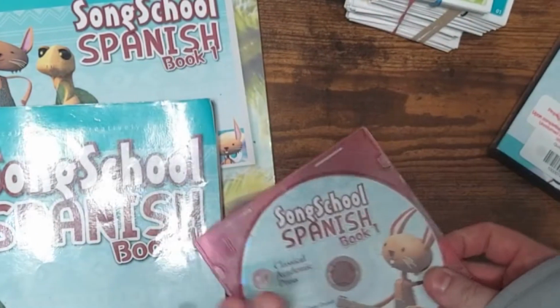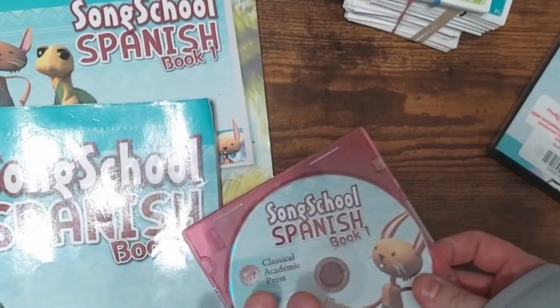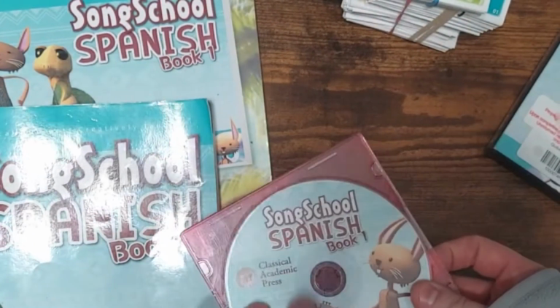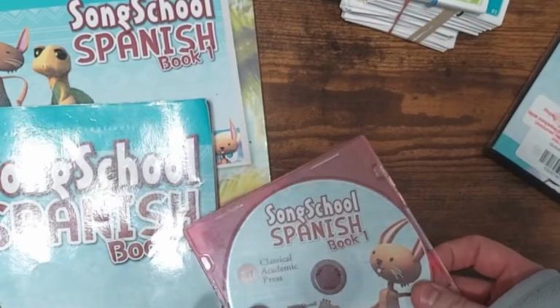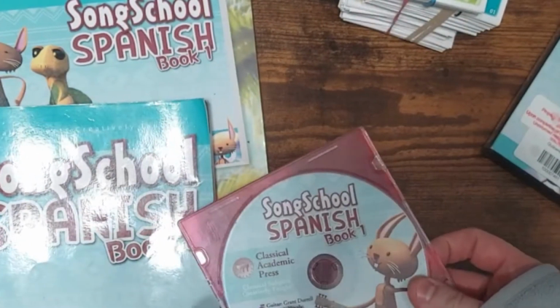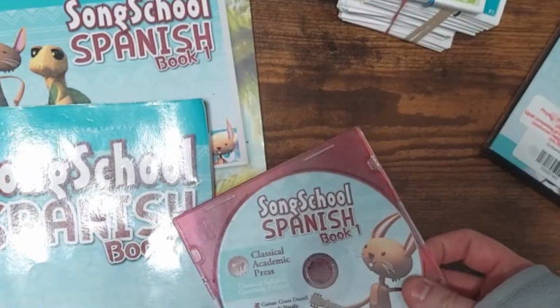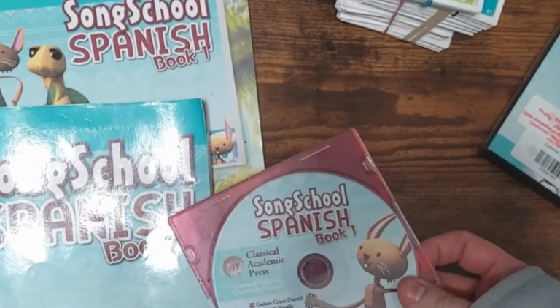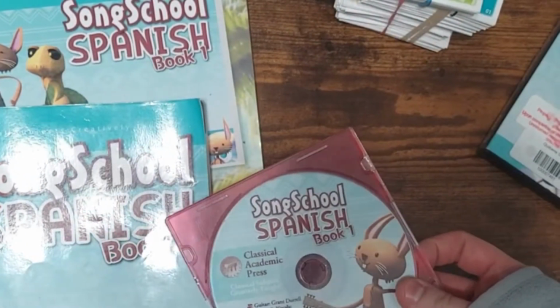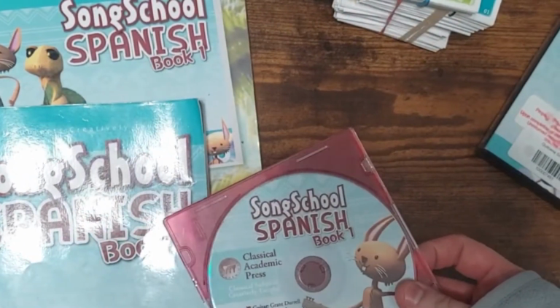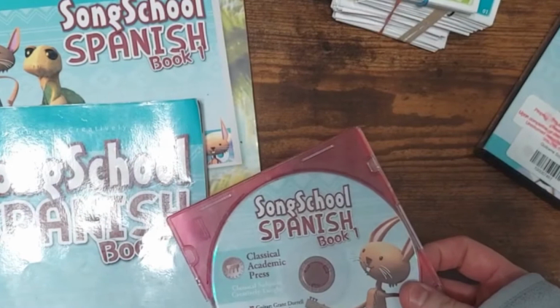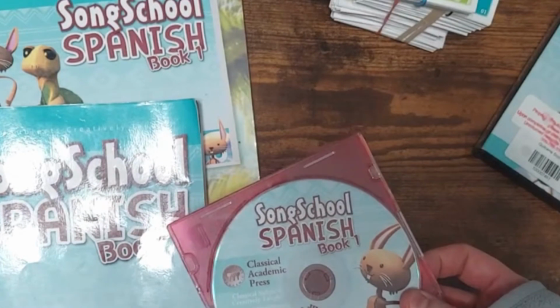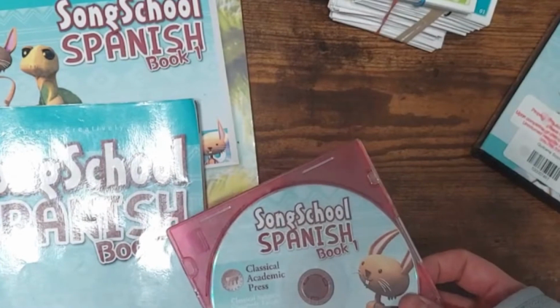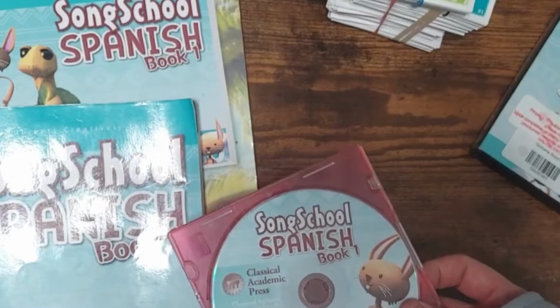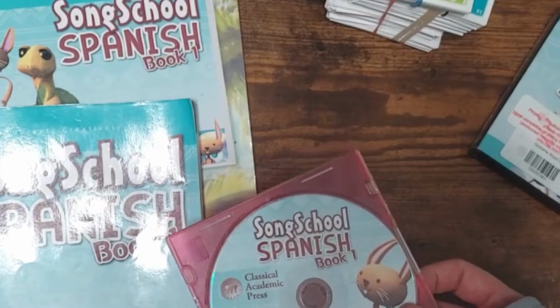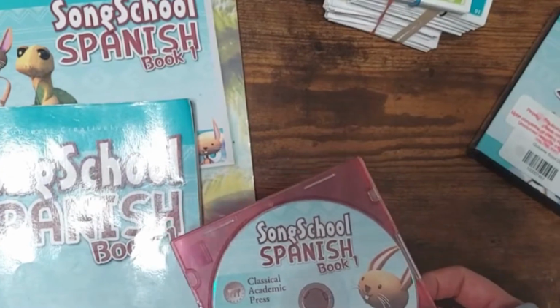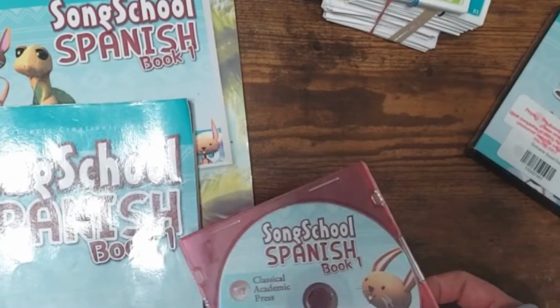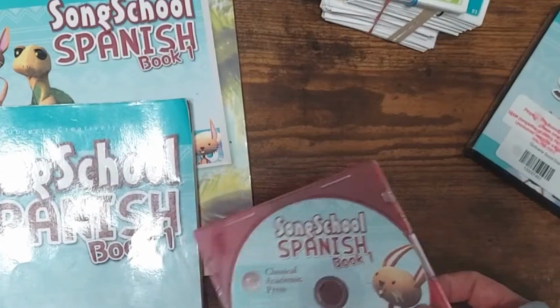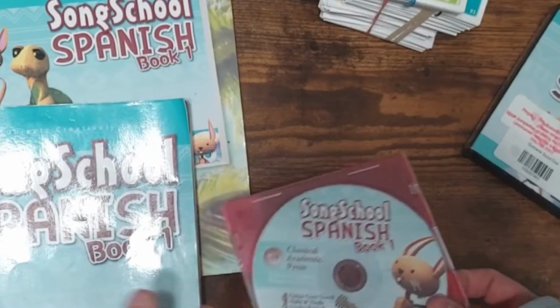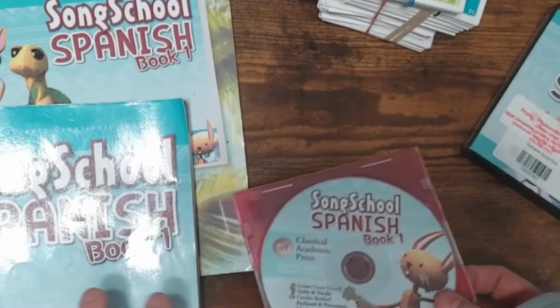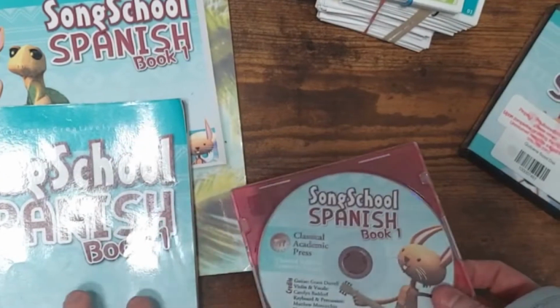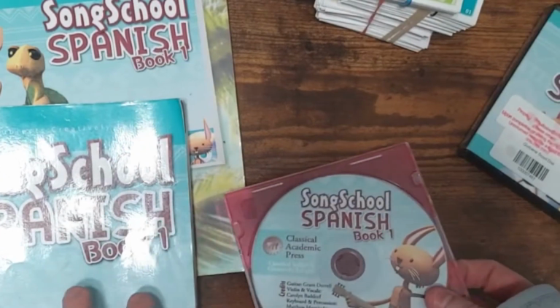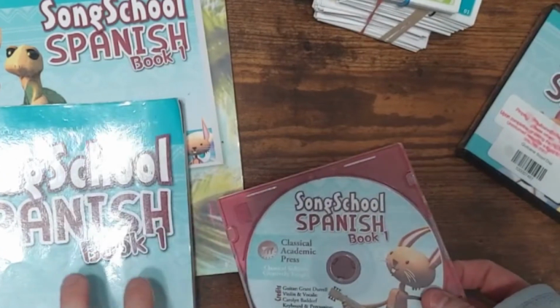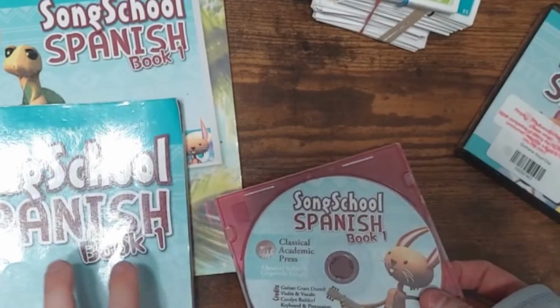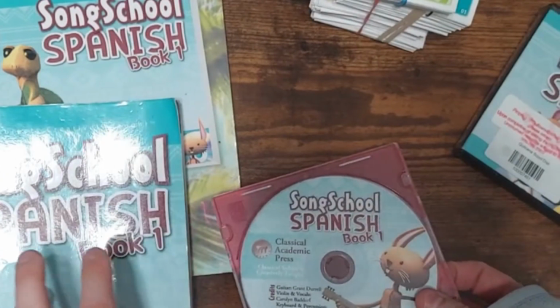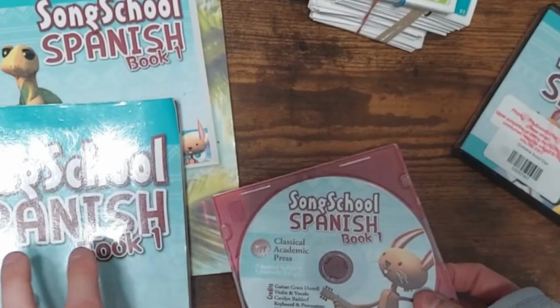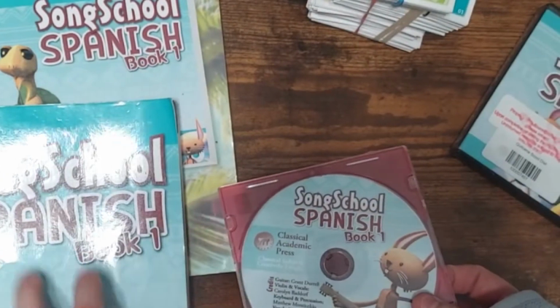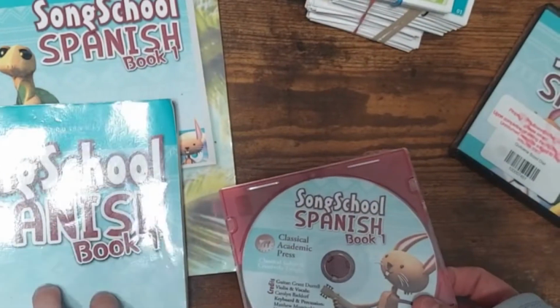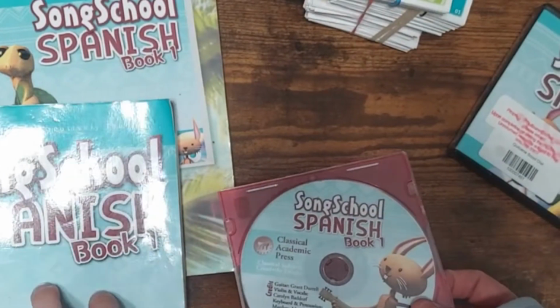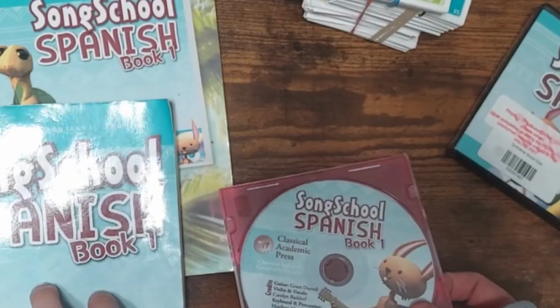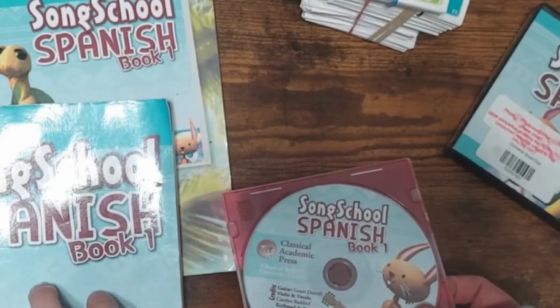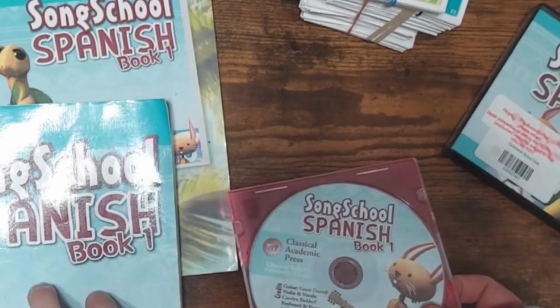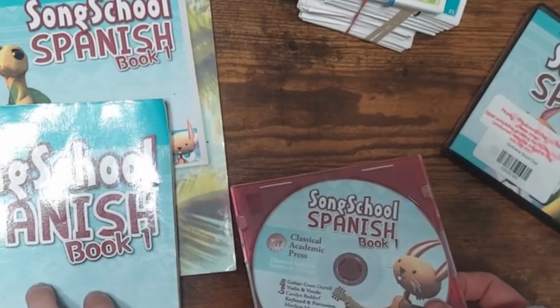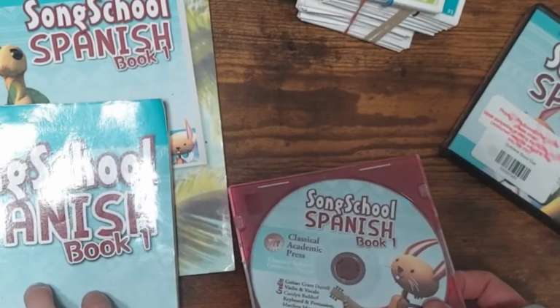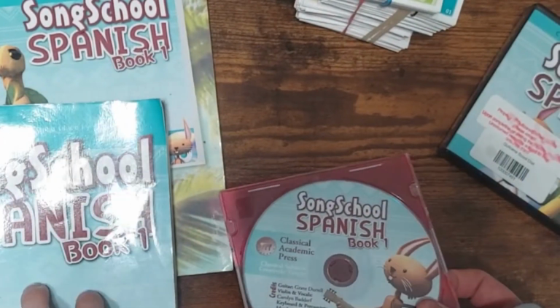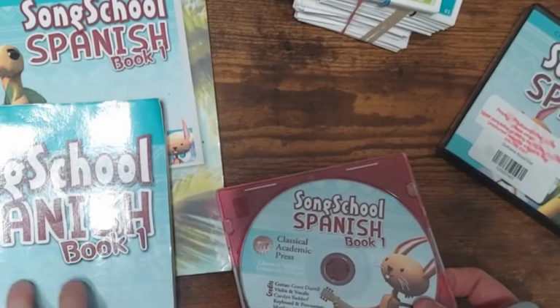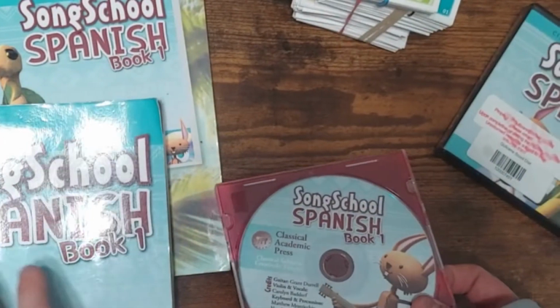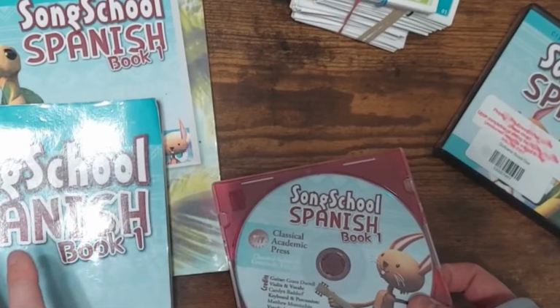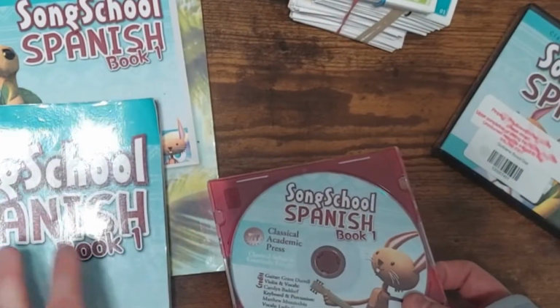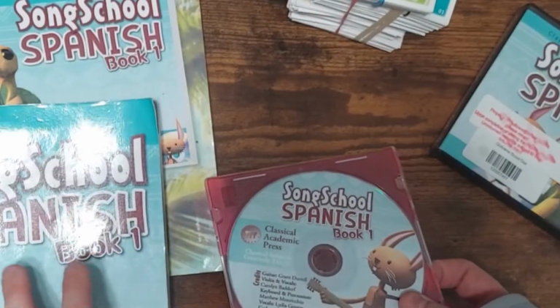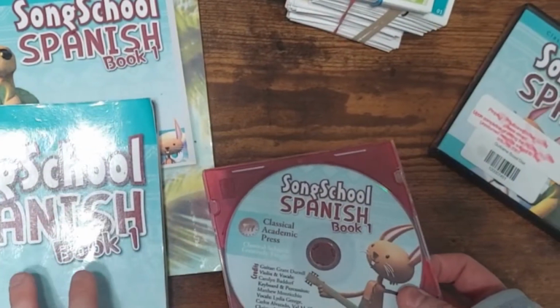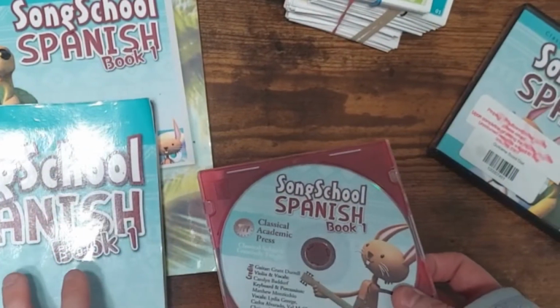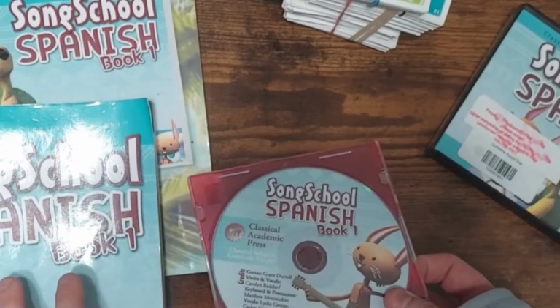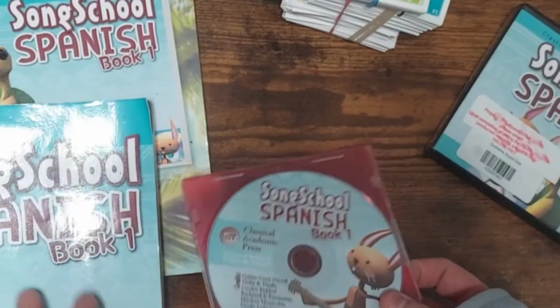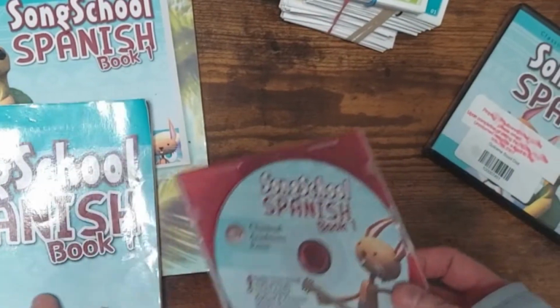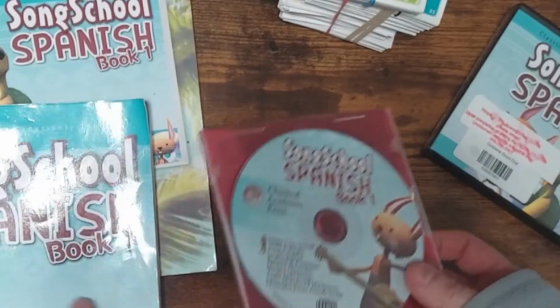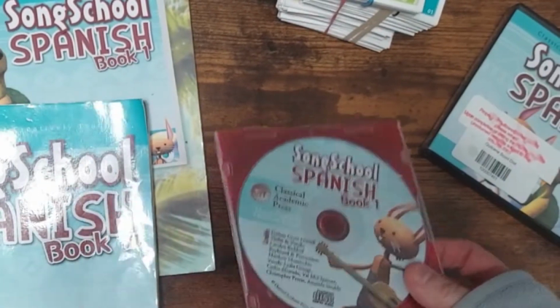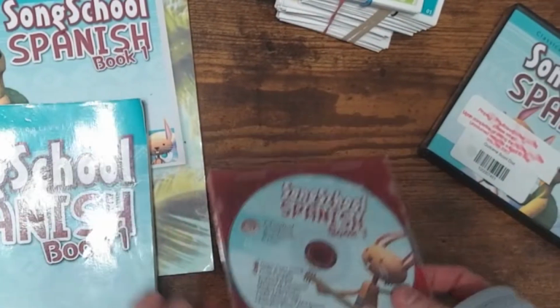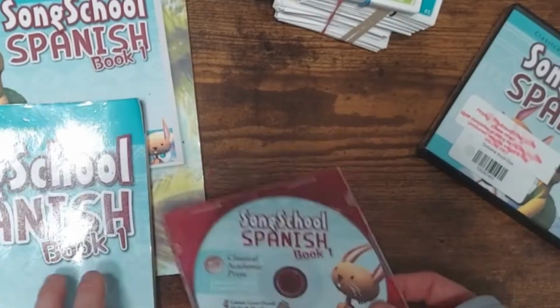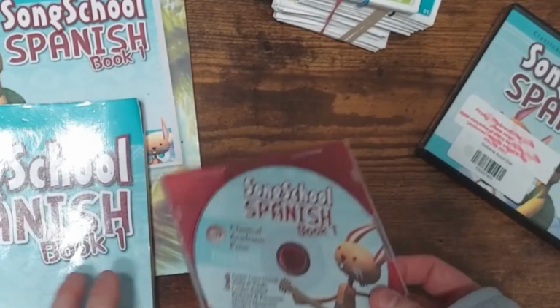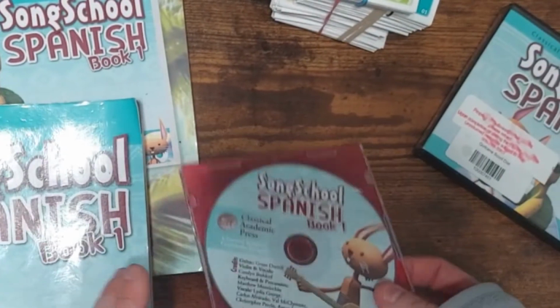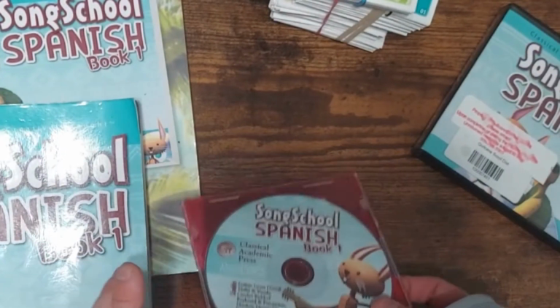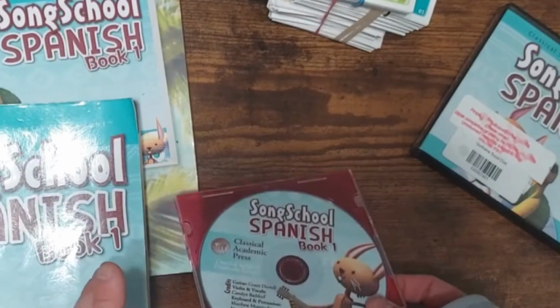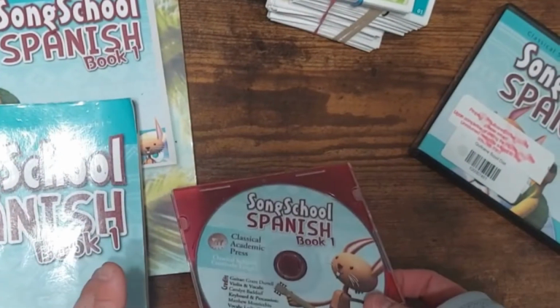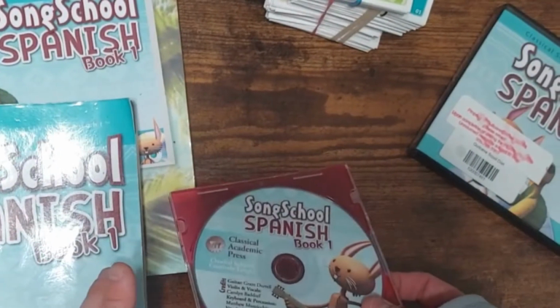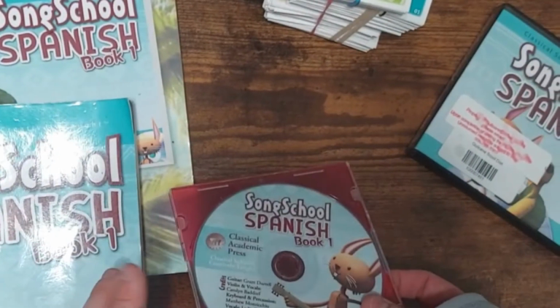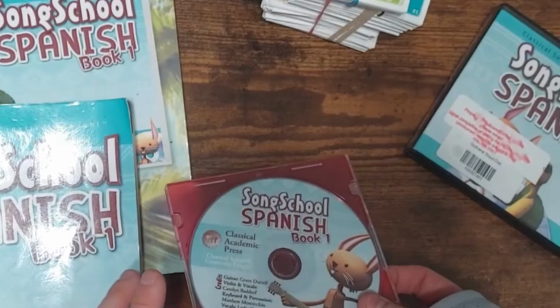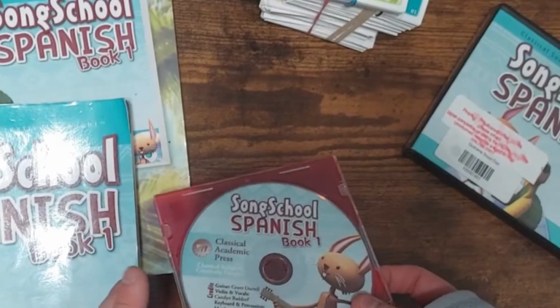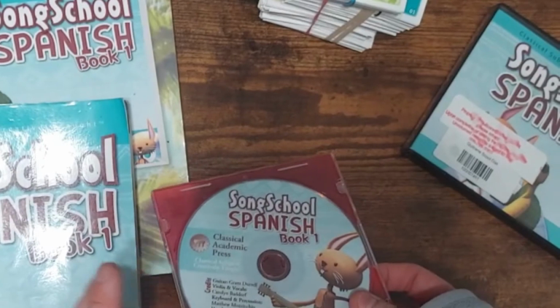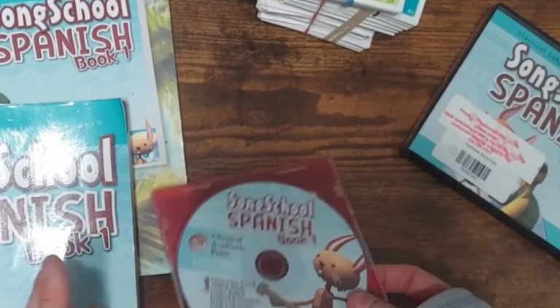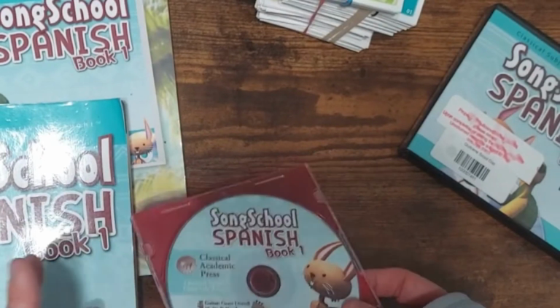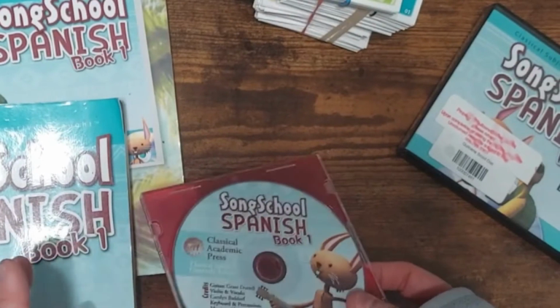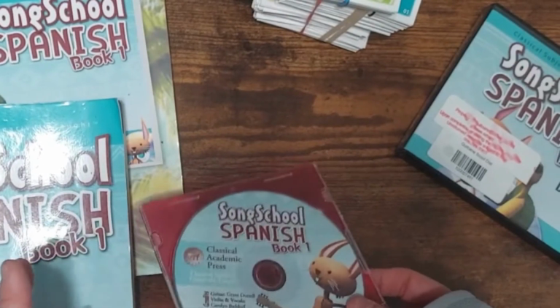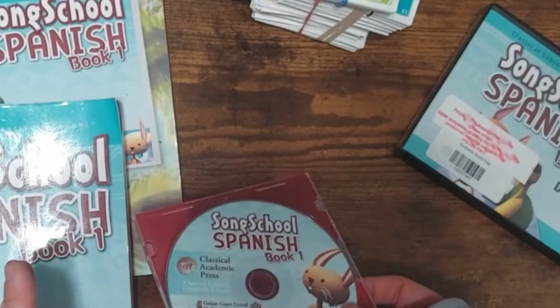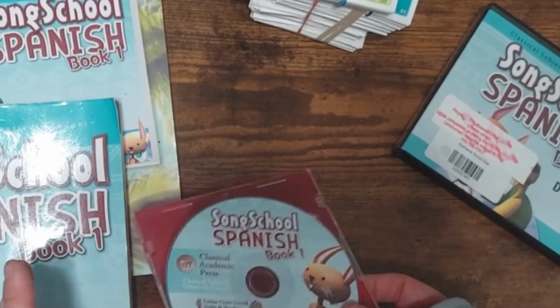This CD has all the songs. Each chapter has multiple songs to help you learn the new vocabulary.